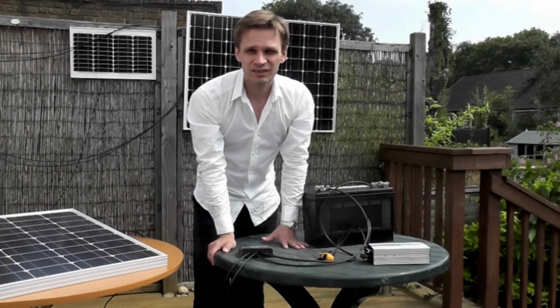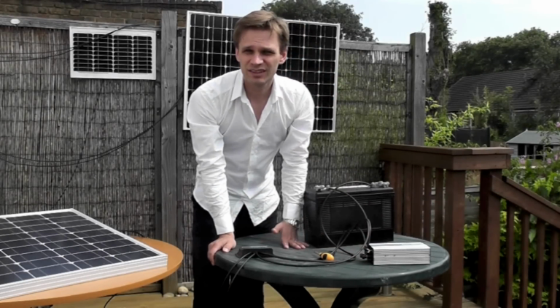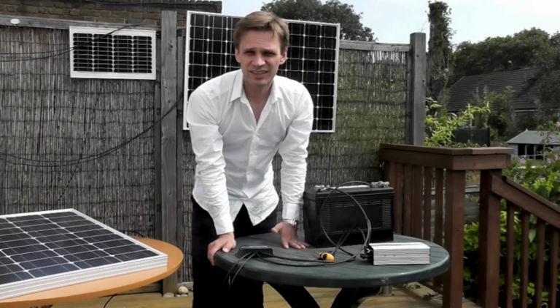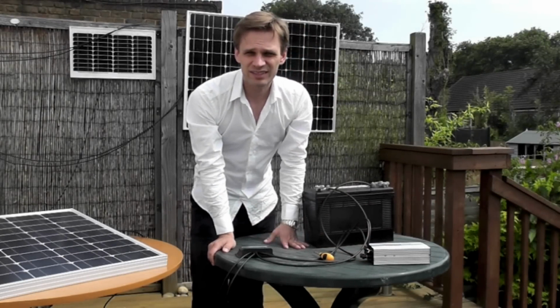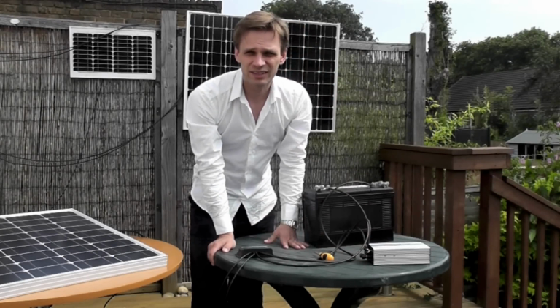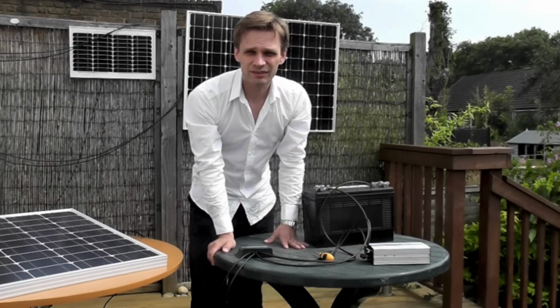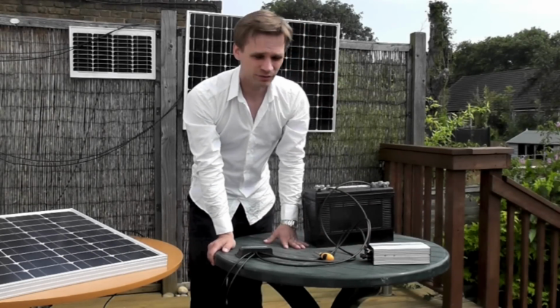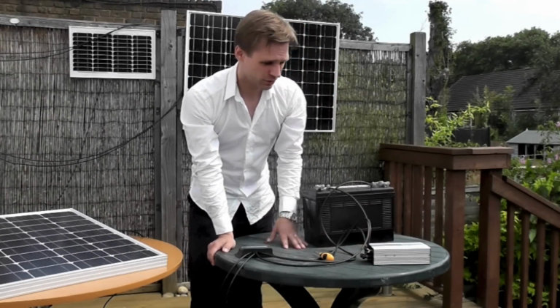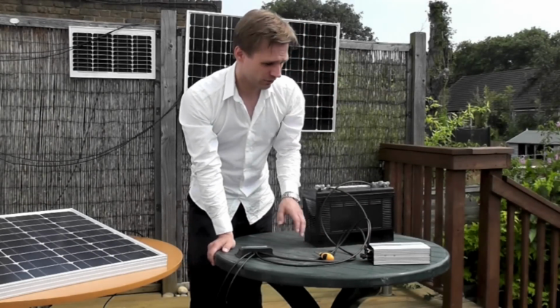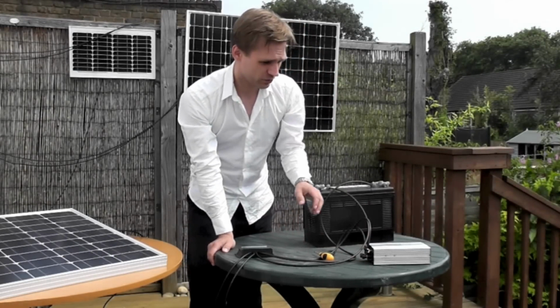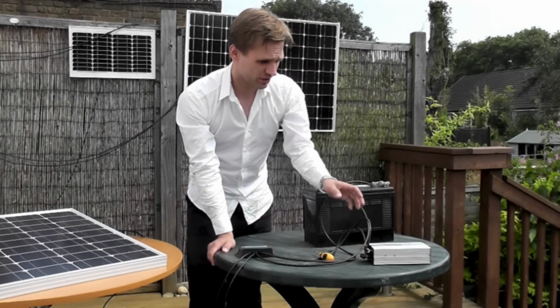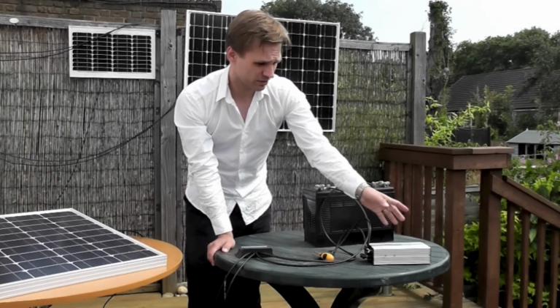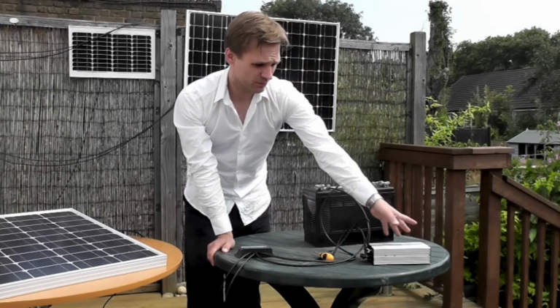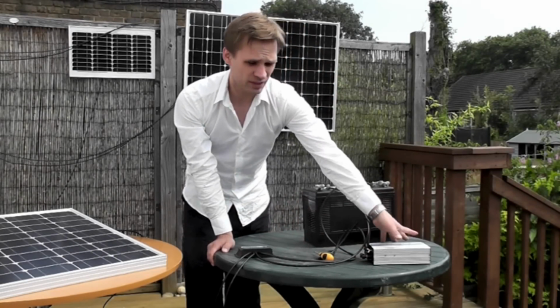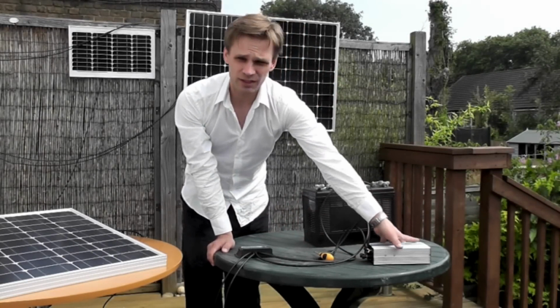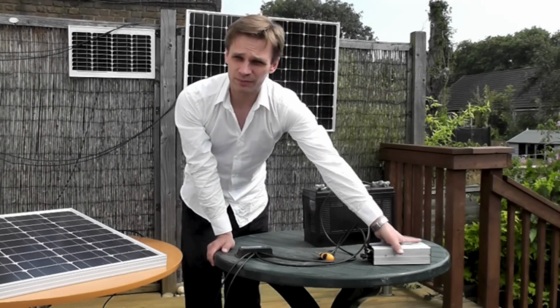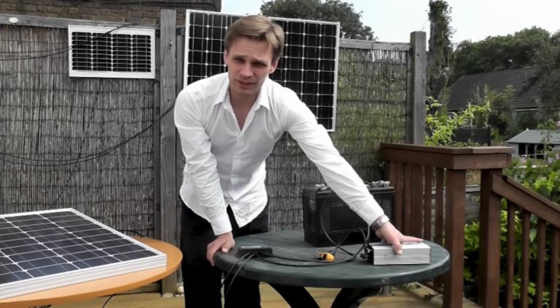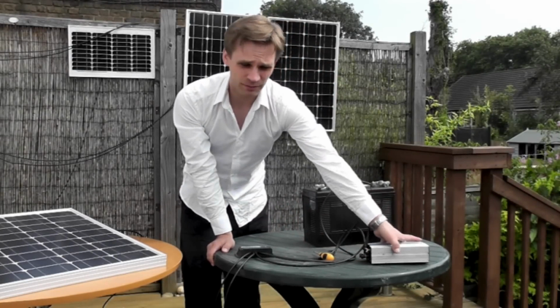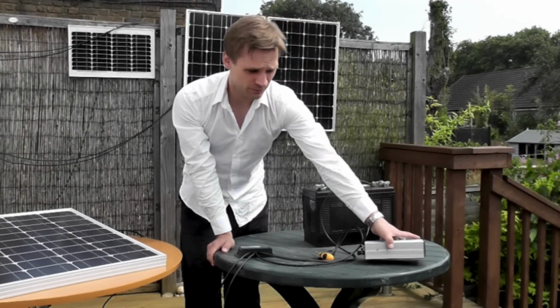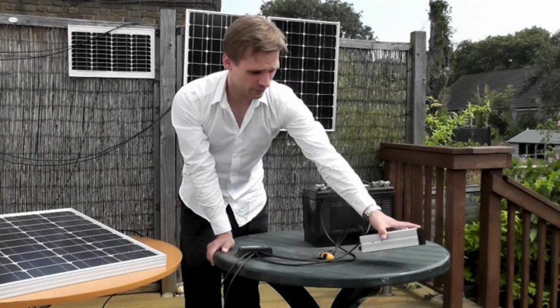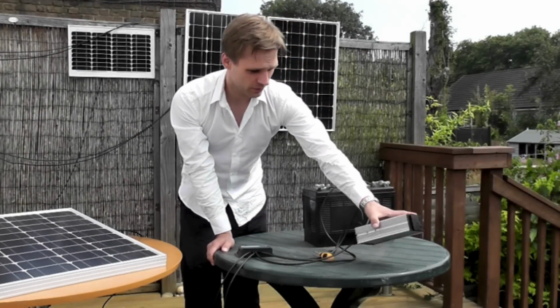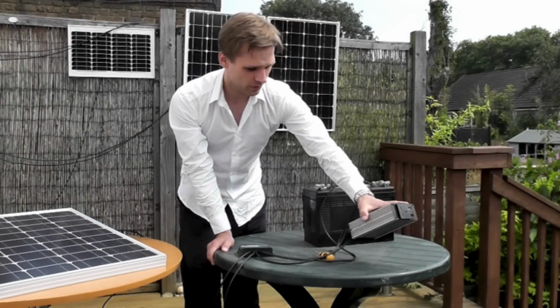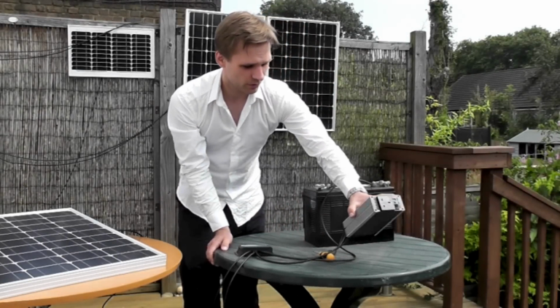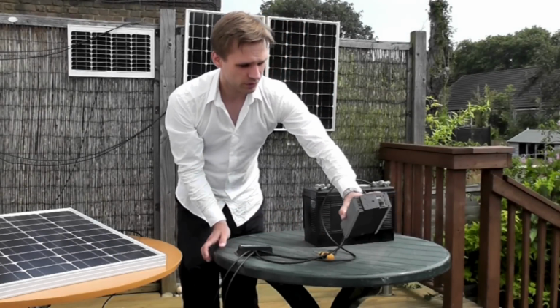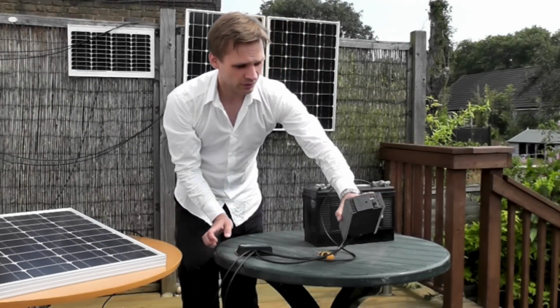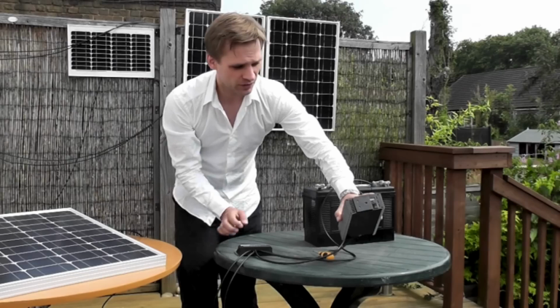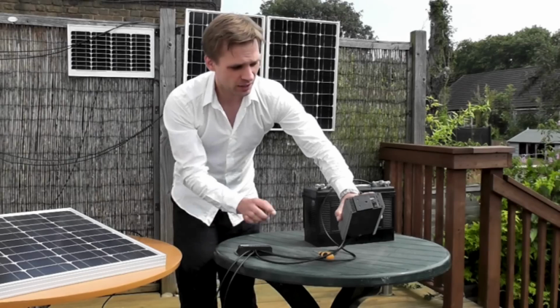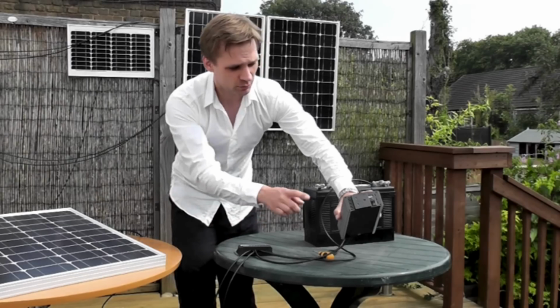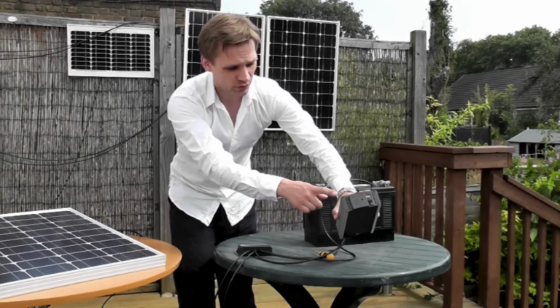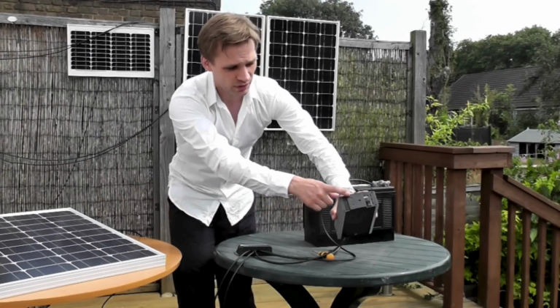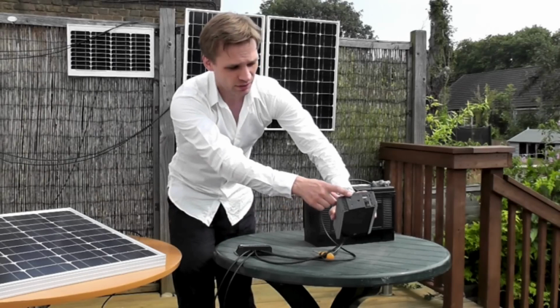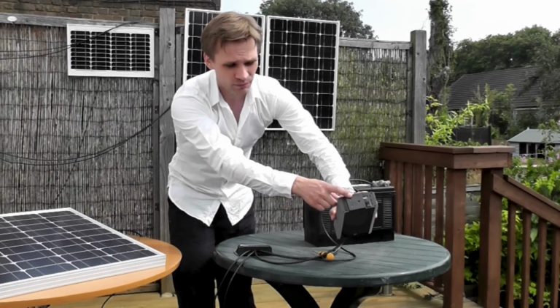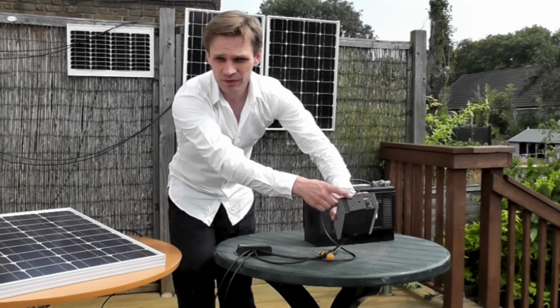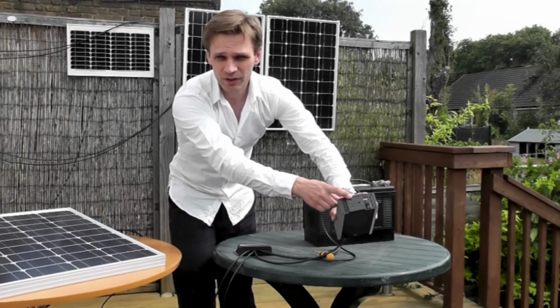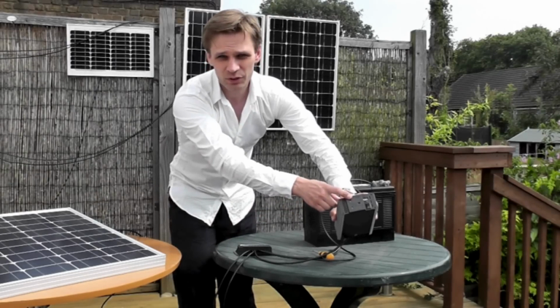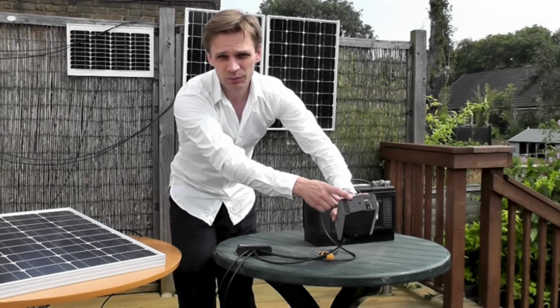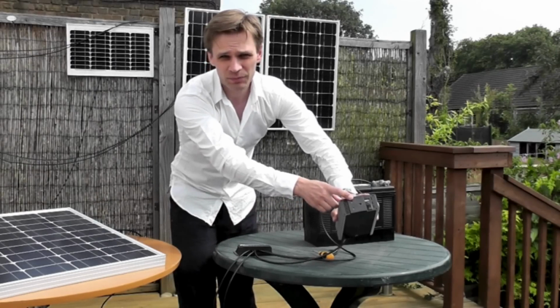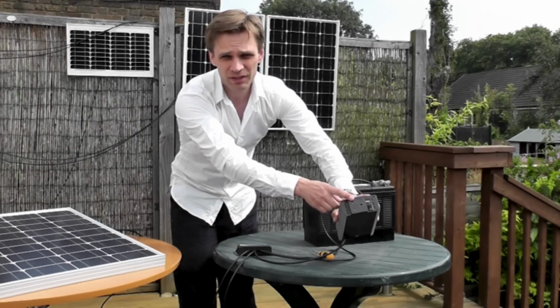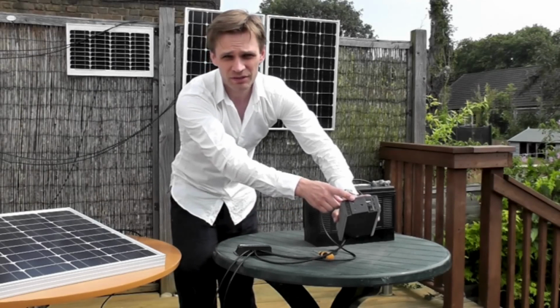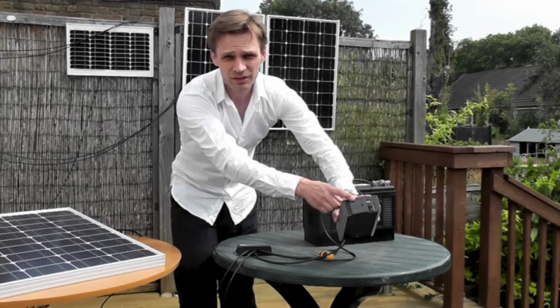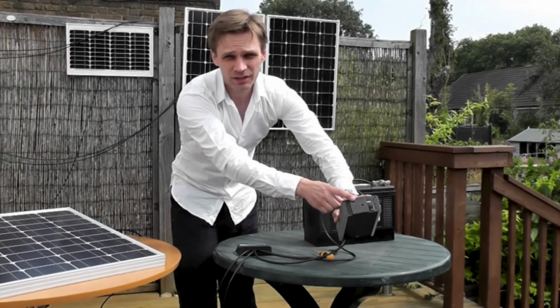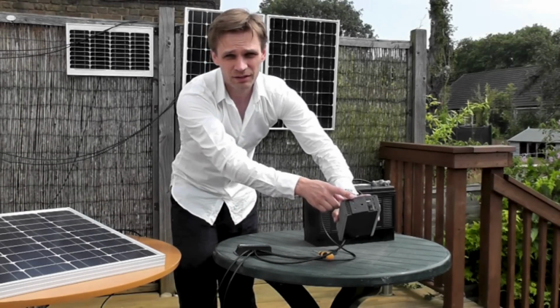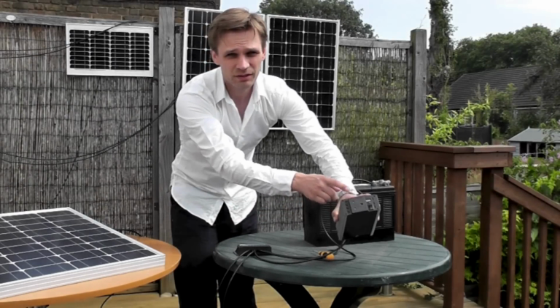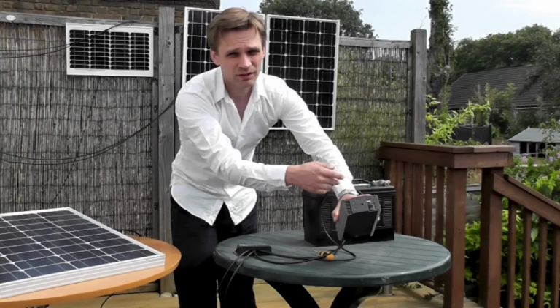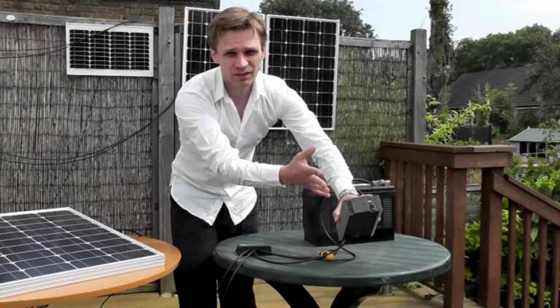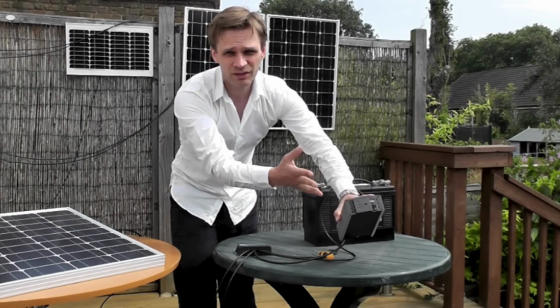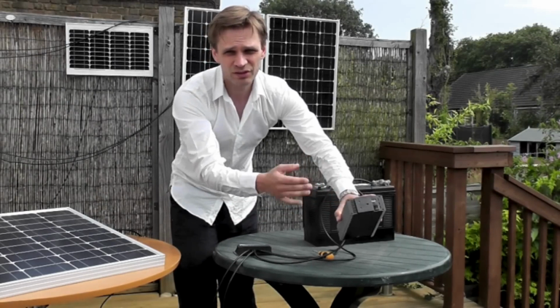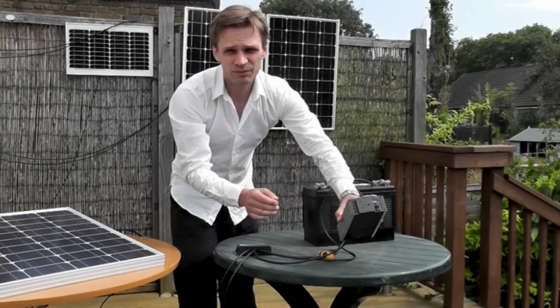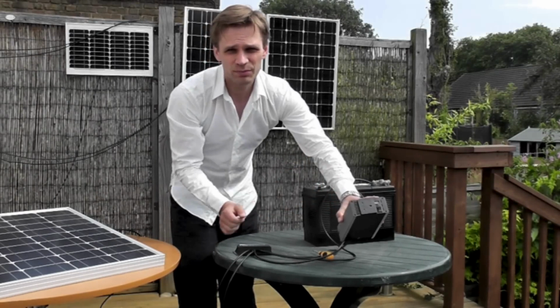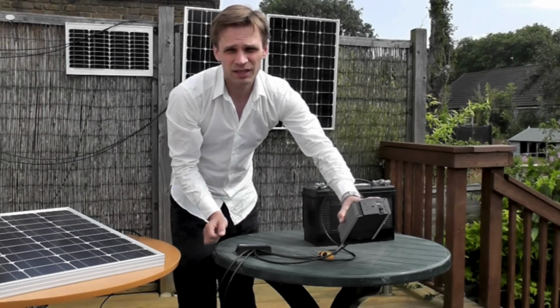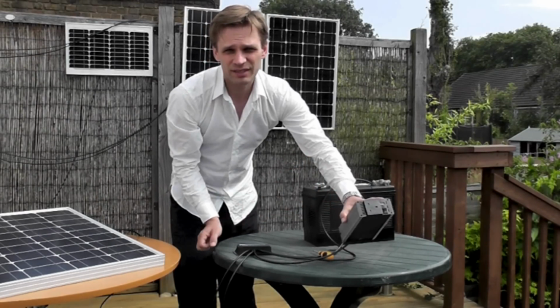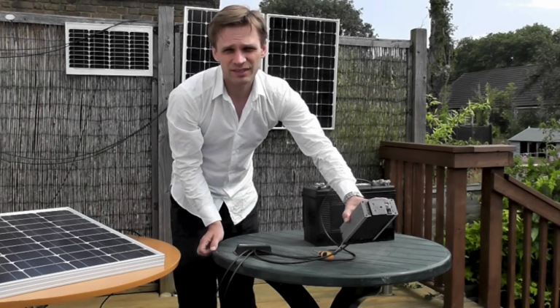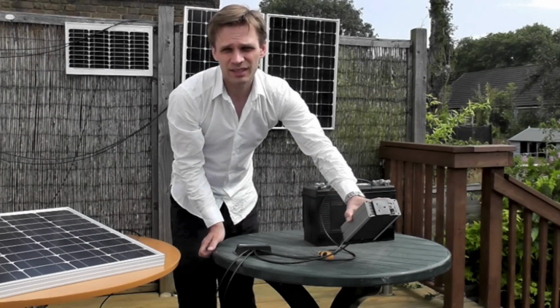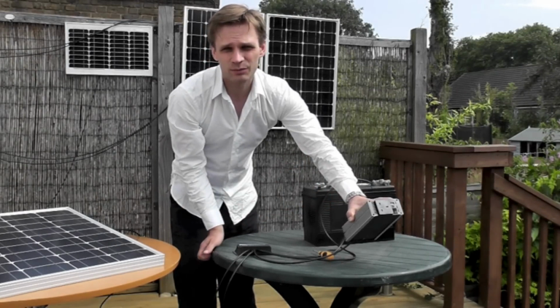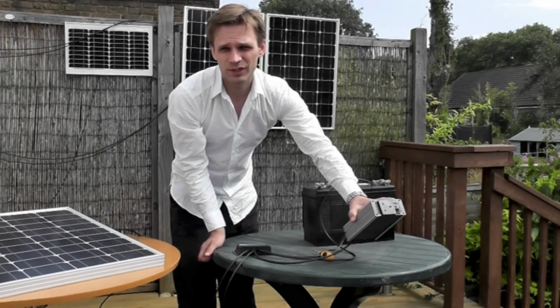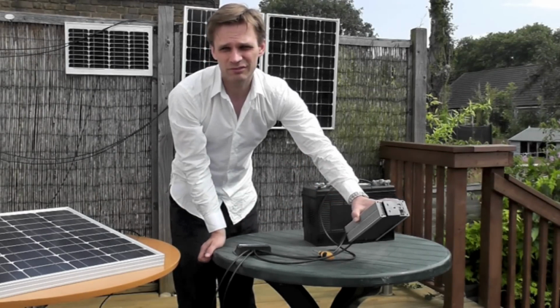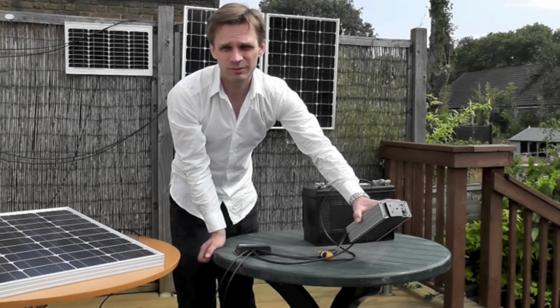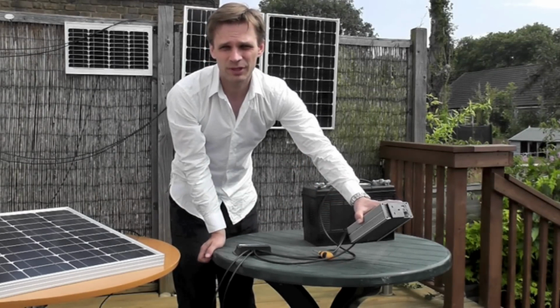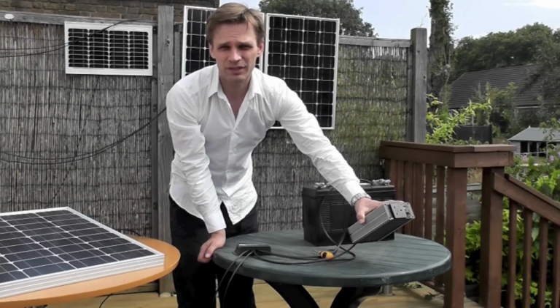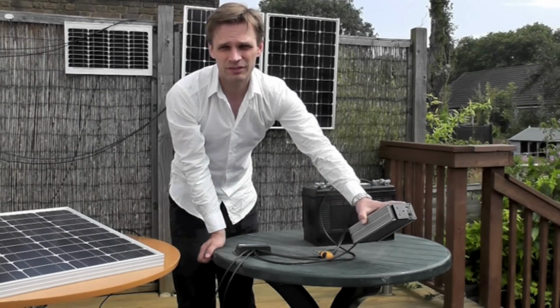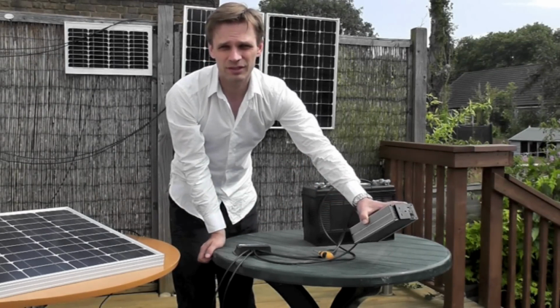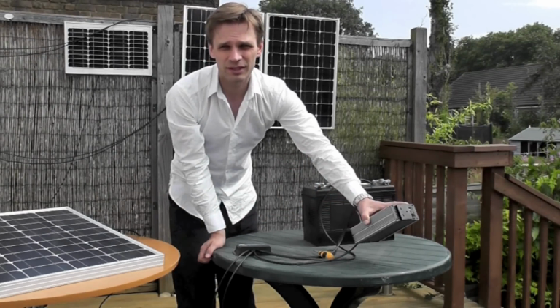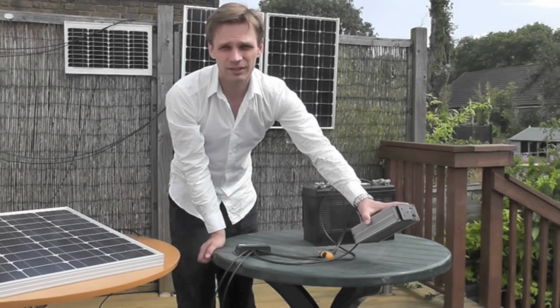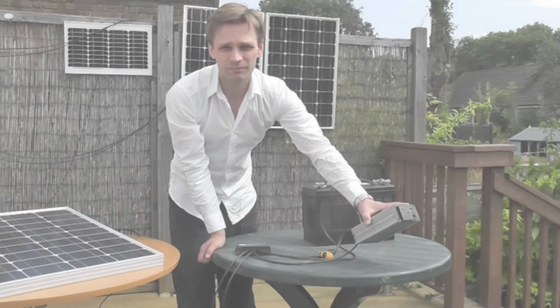And that's it — you have your system set up now. You have the output here, a normal plug socket. You just plug into that whatever appliance you'd like.